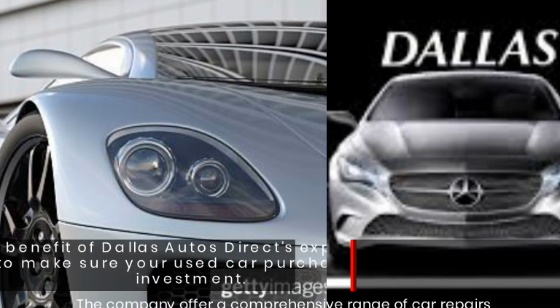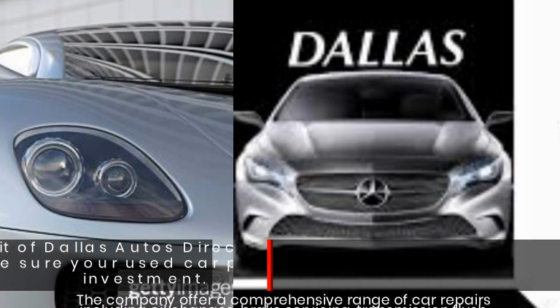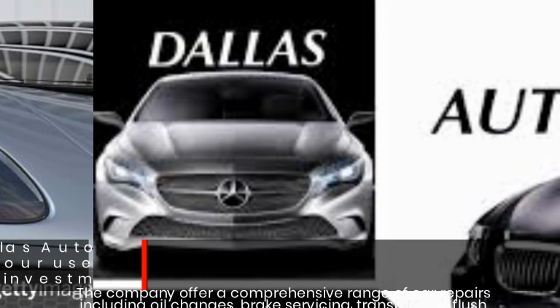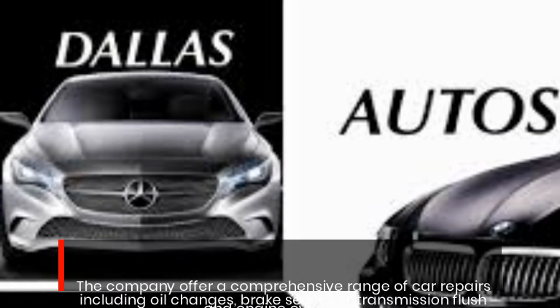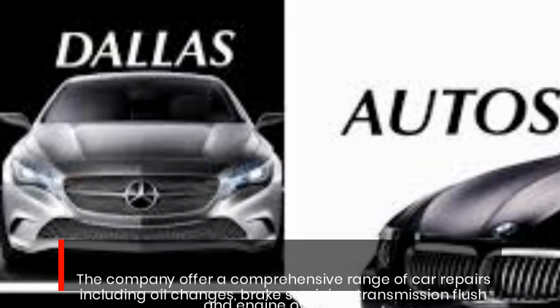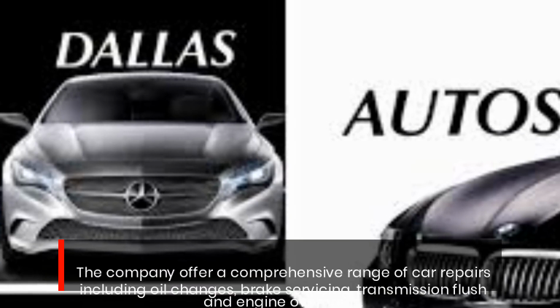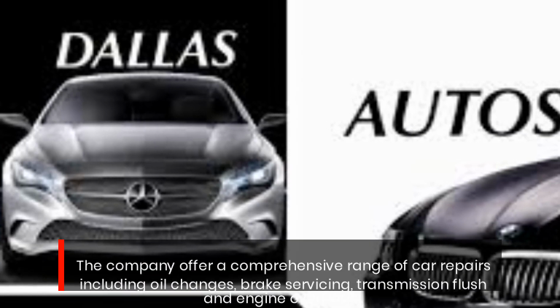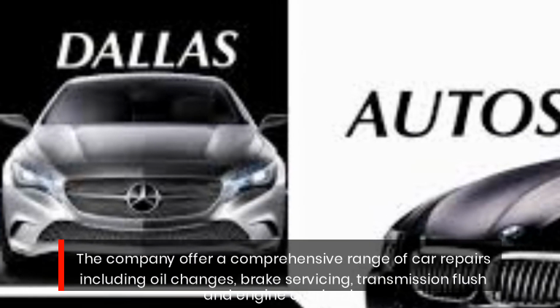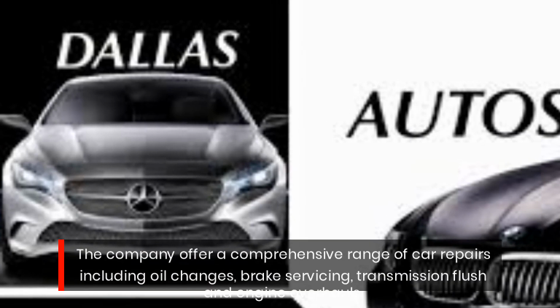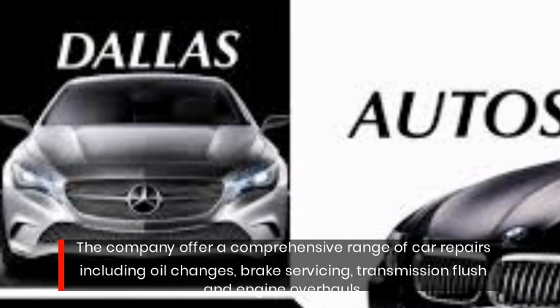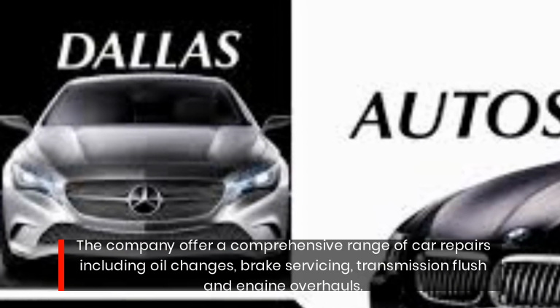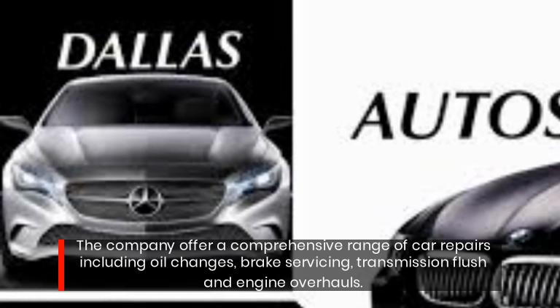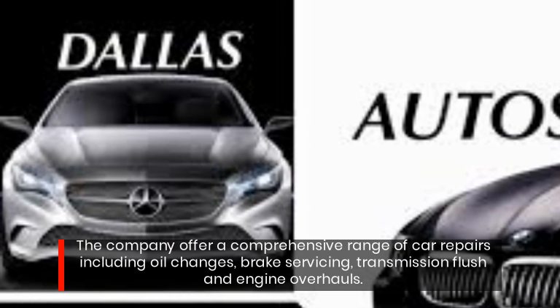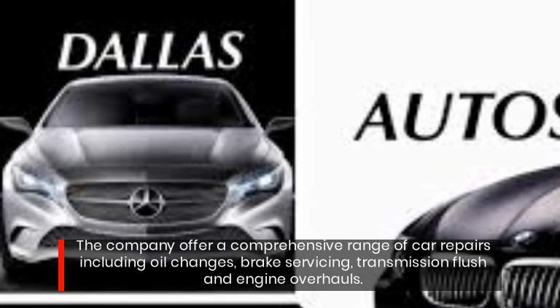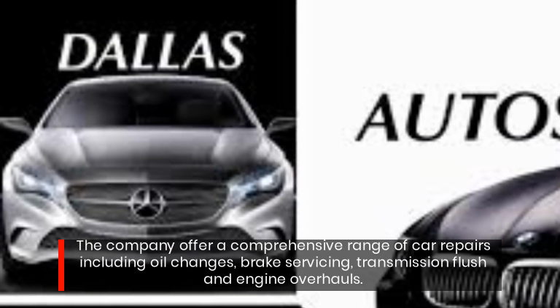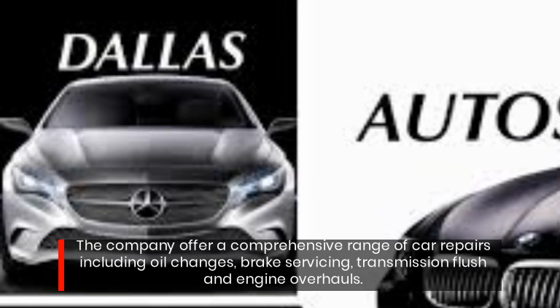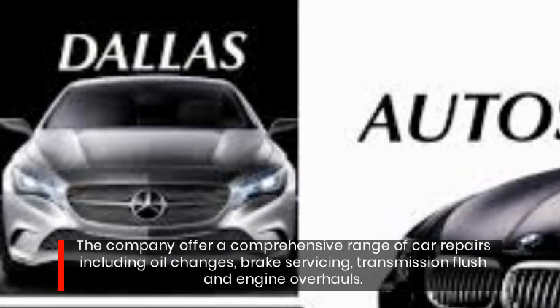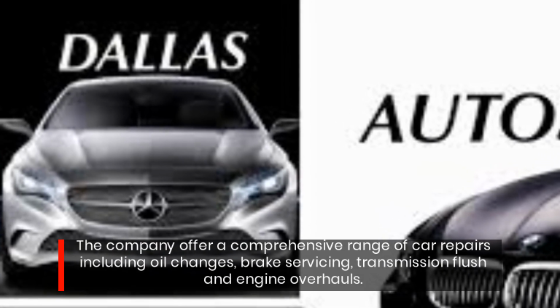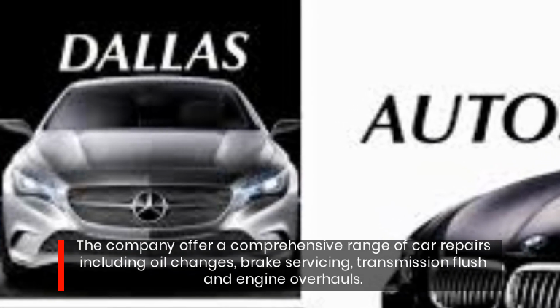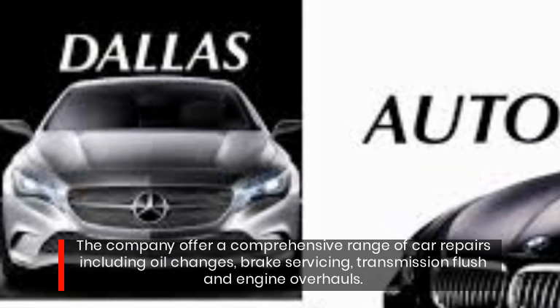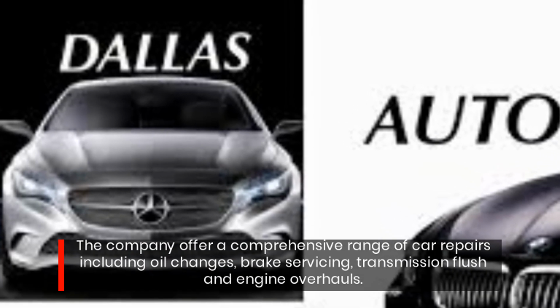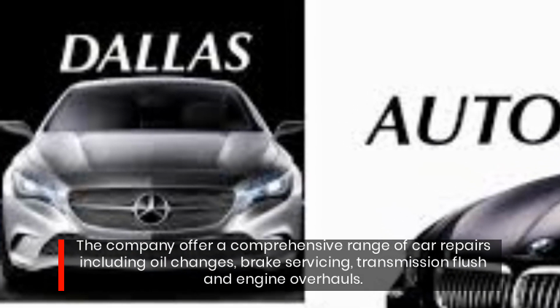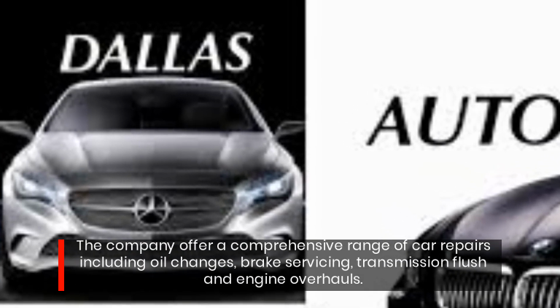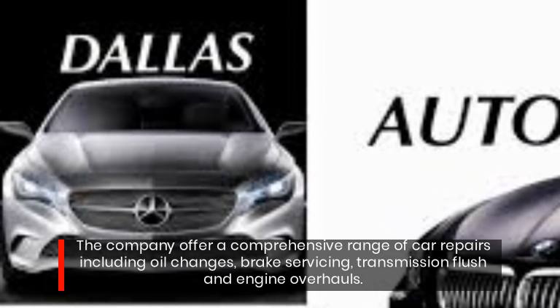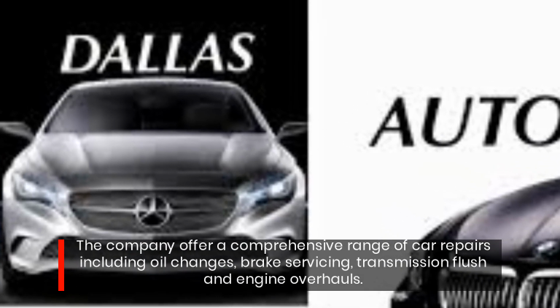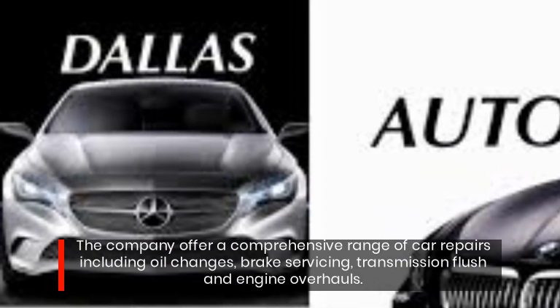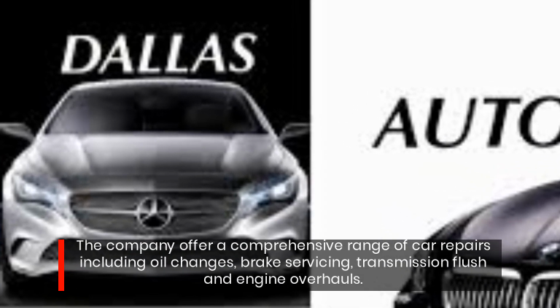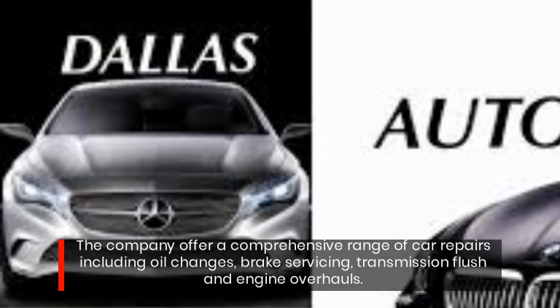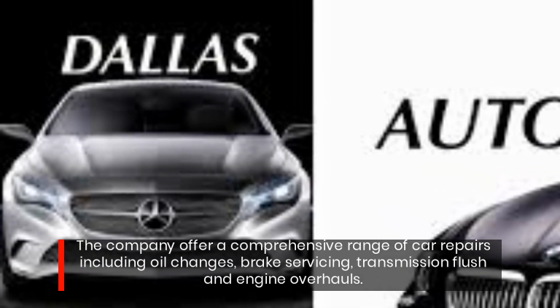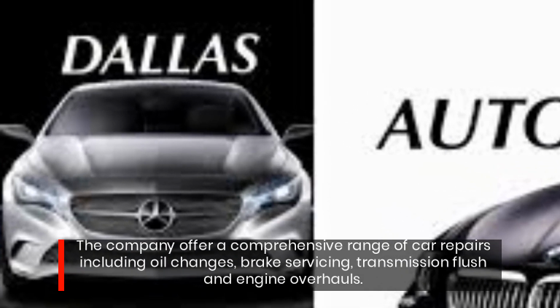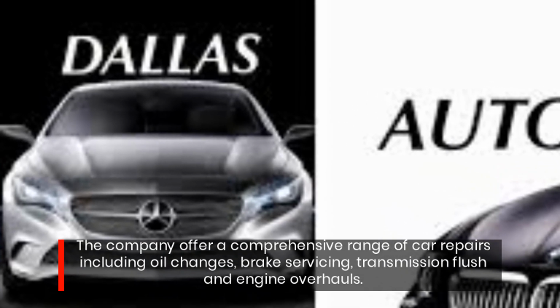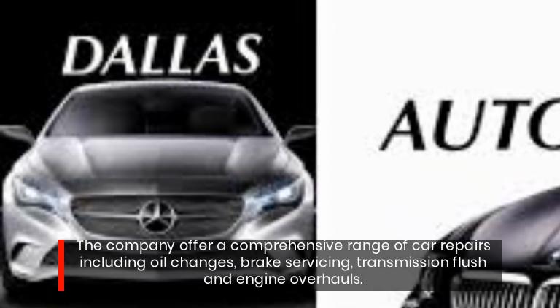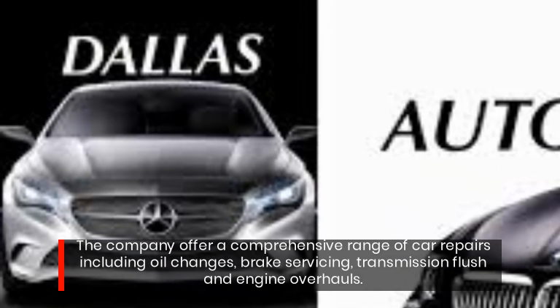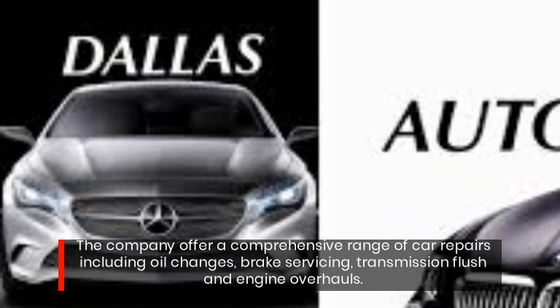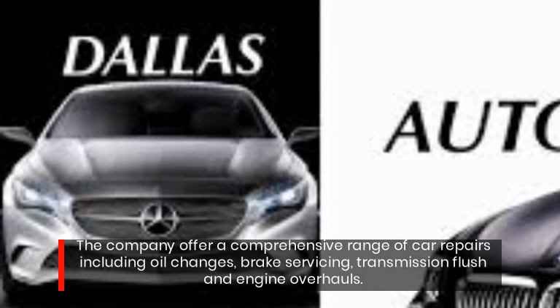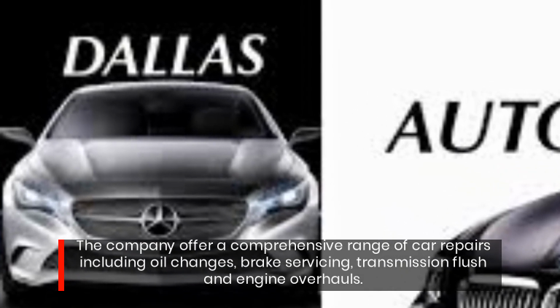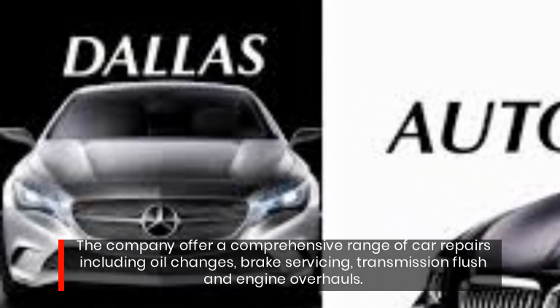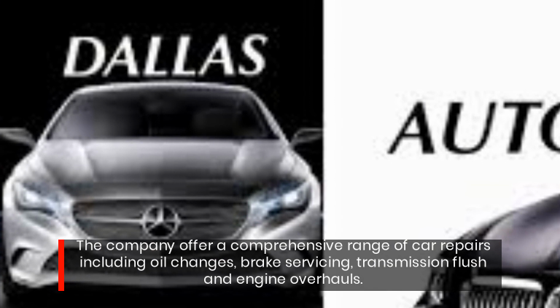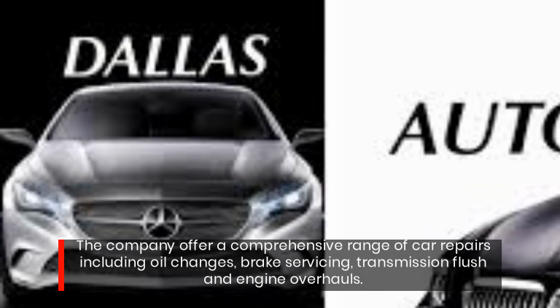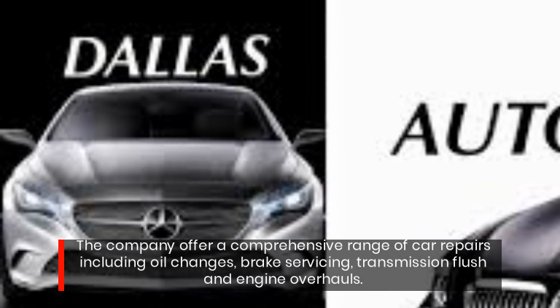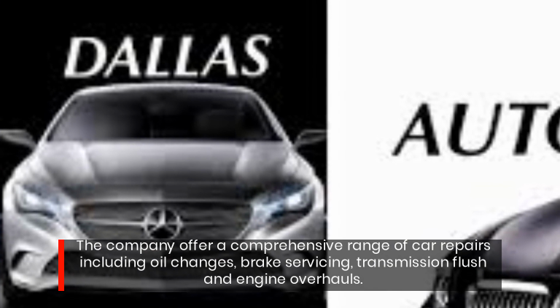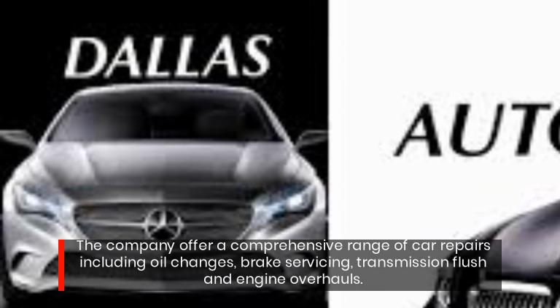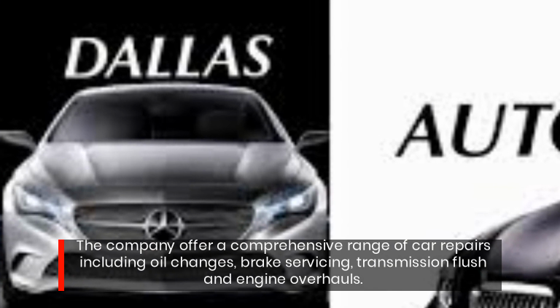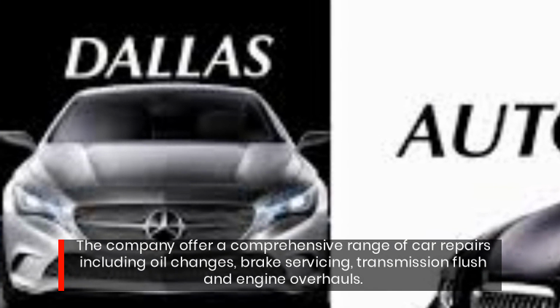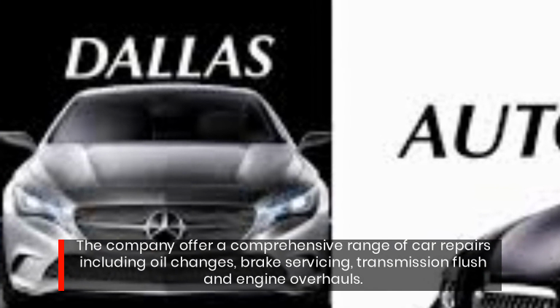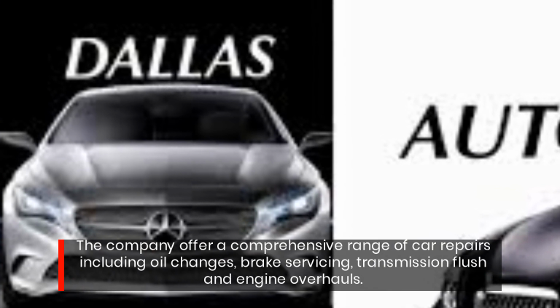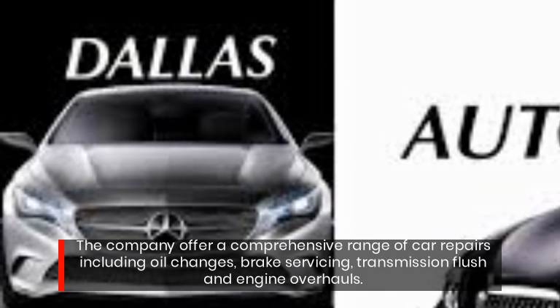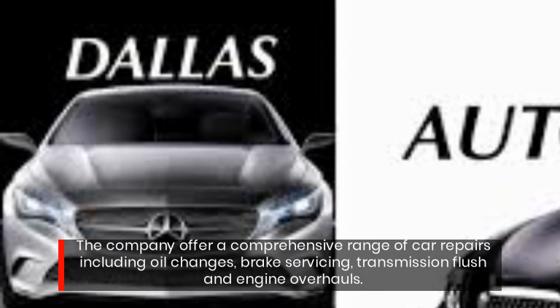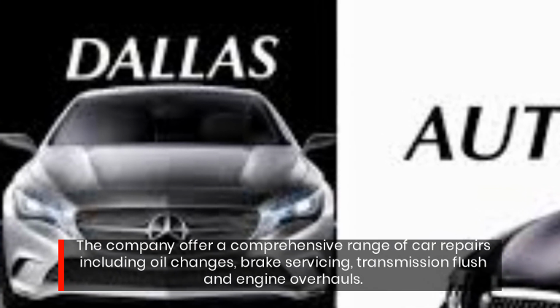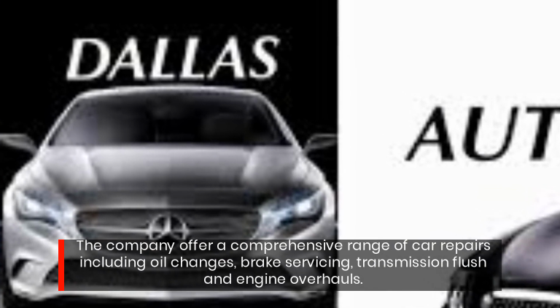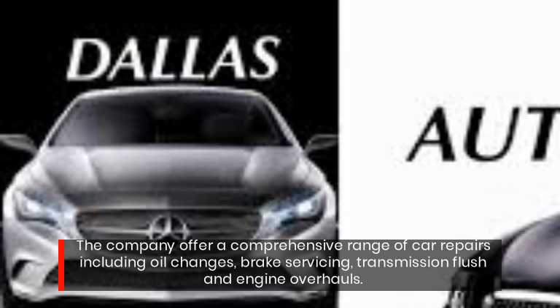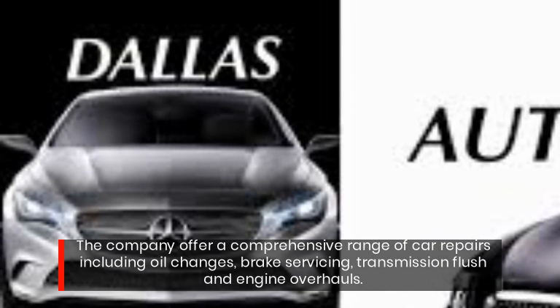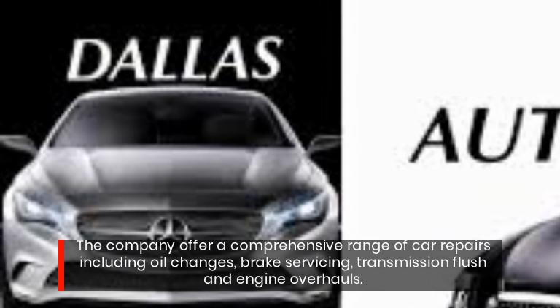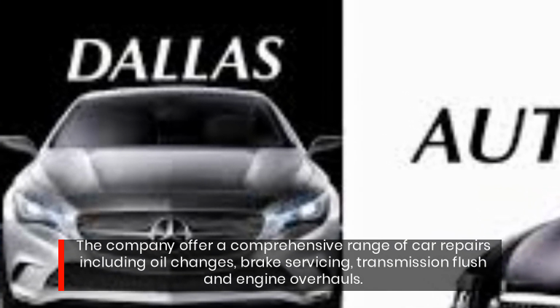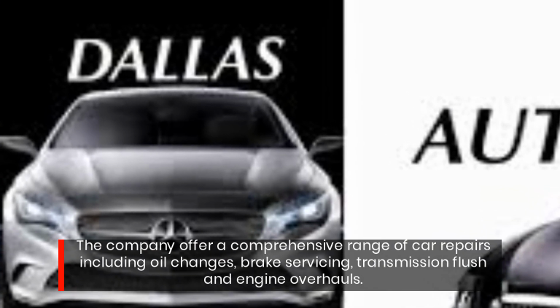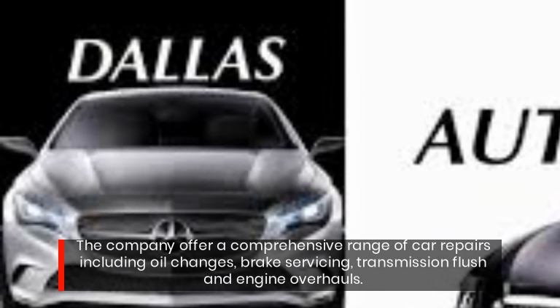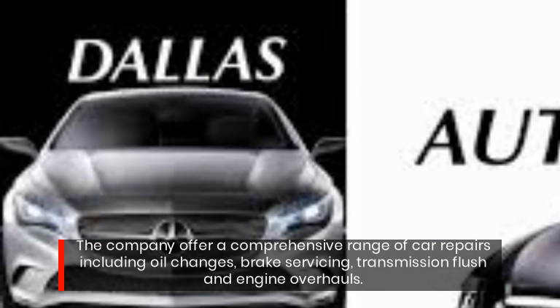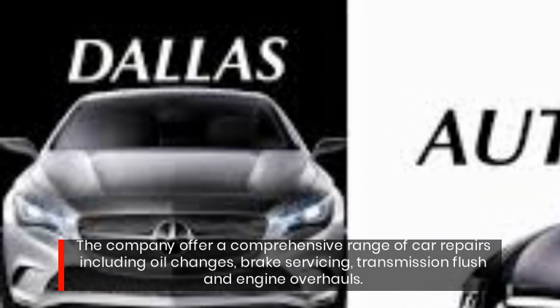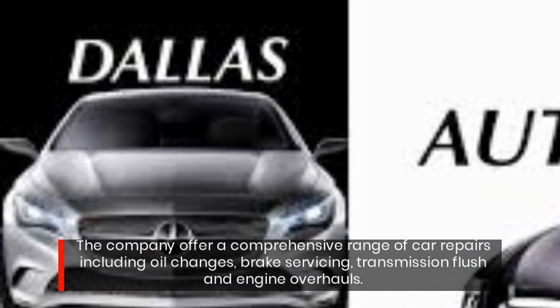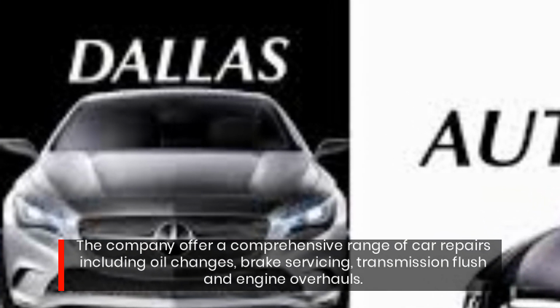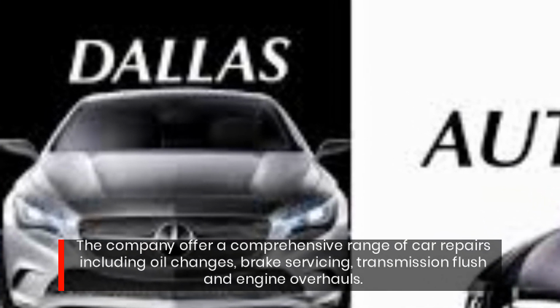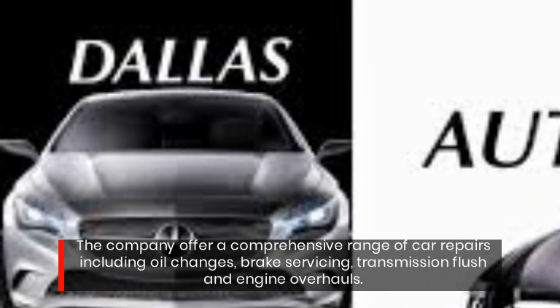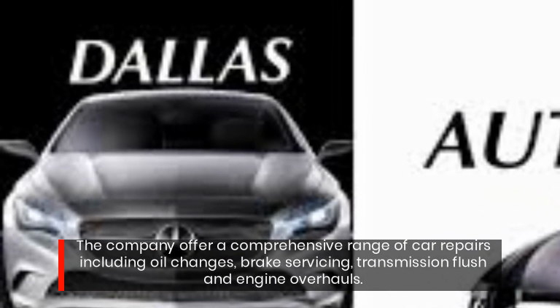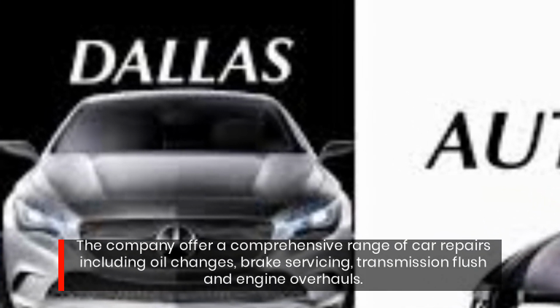The company offers a comprehensive range of car repairs including oil changes, brake servicing, transmission flush, and engine overhauls.